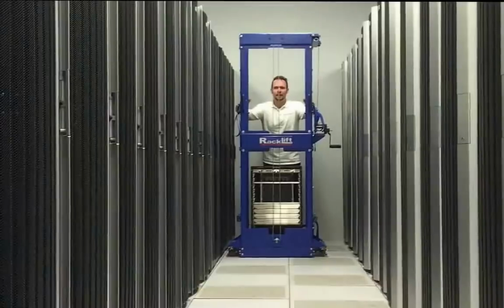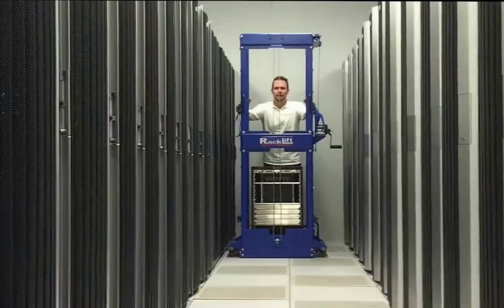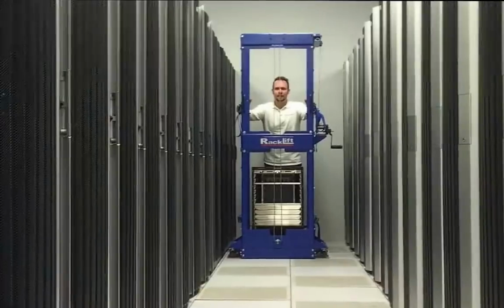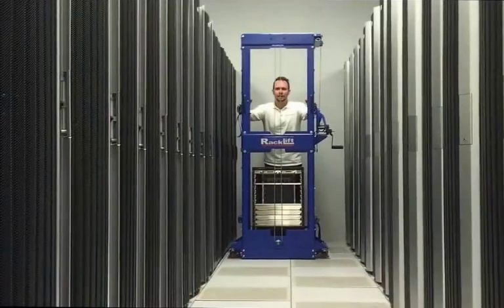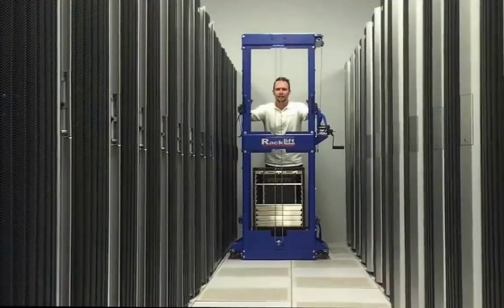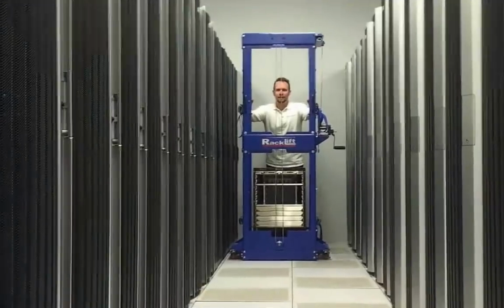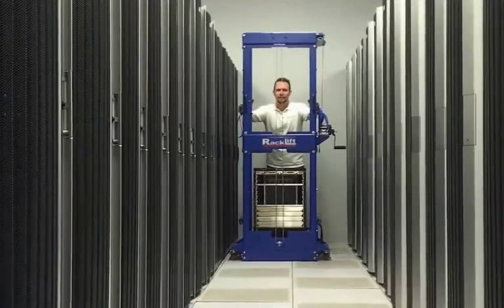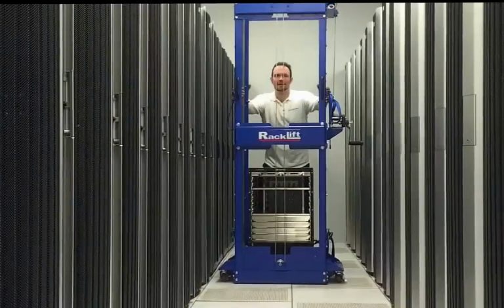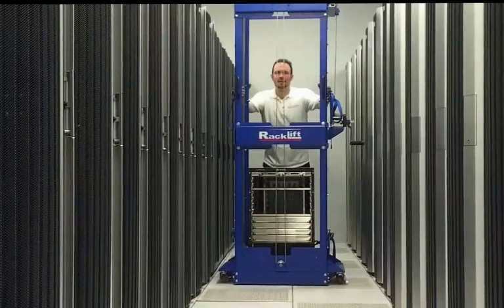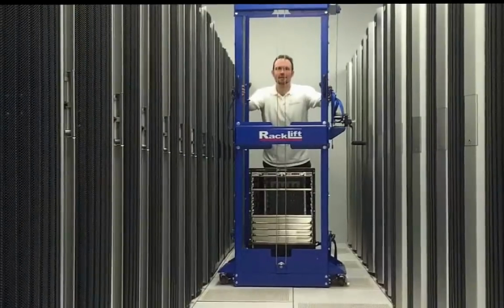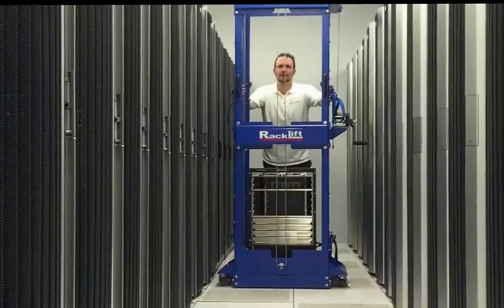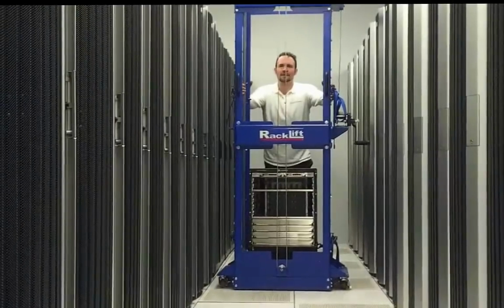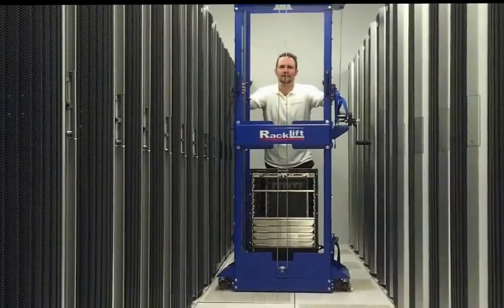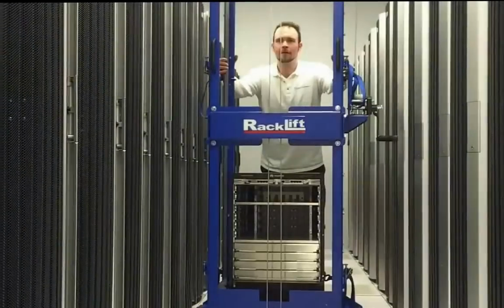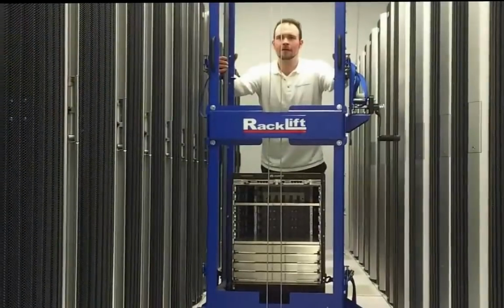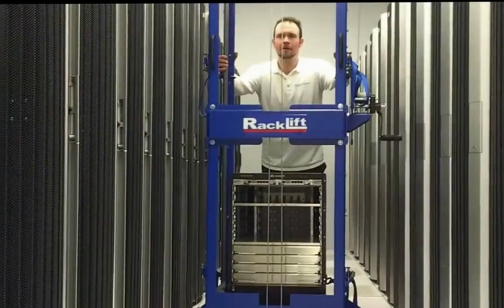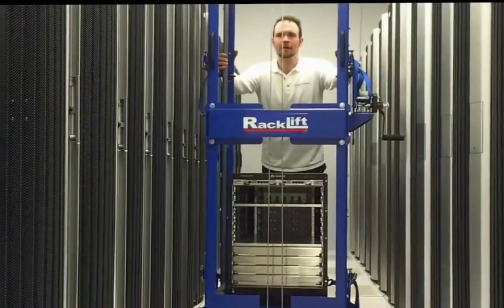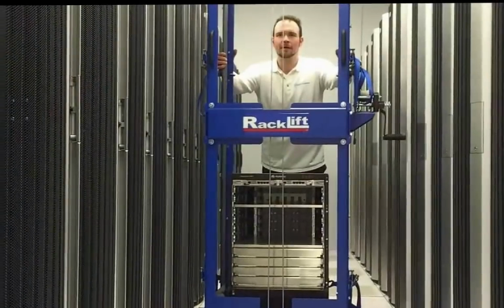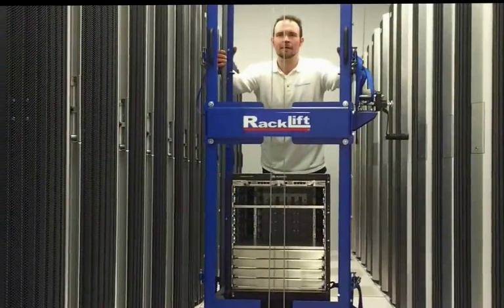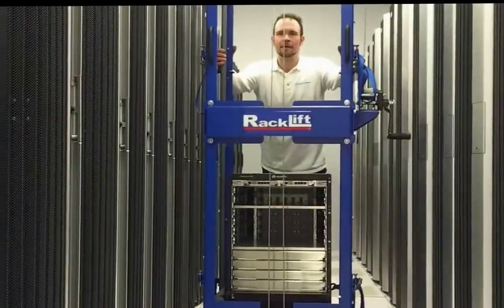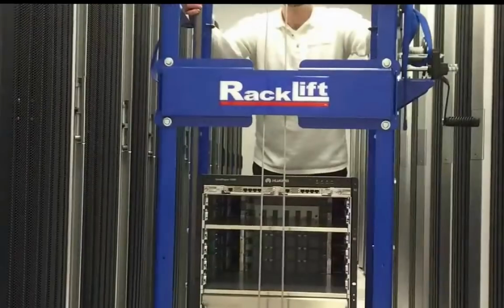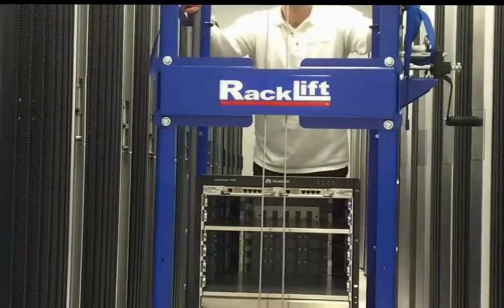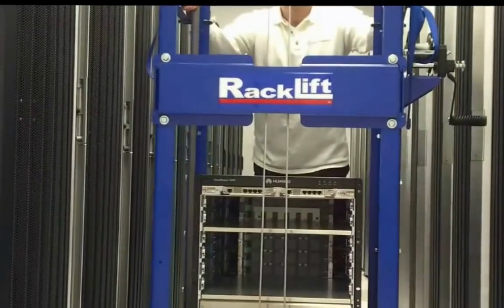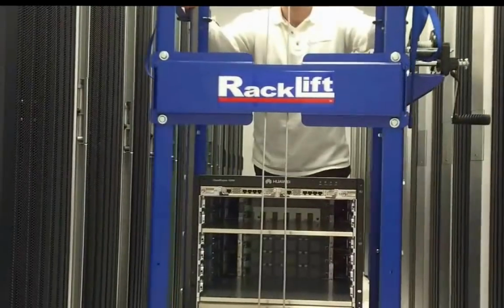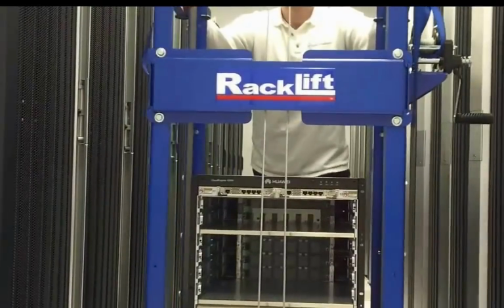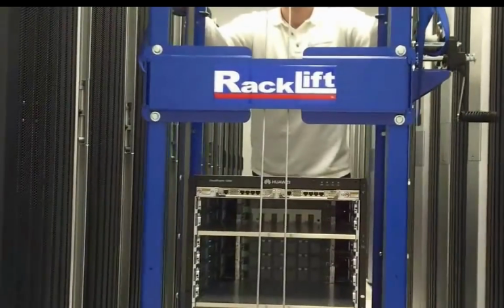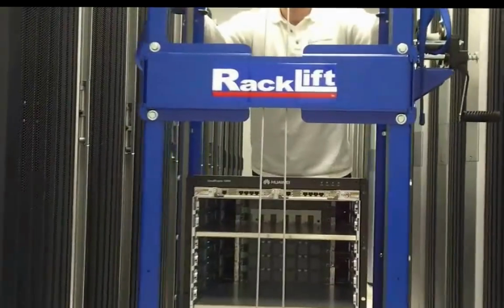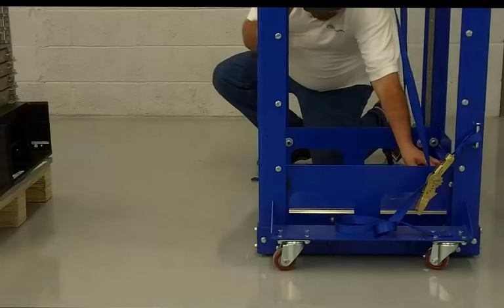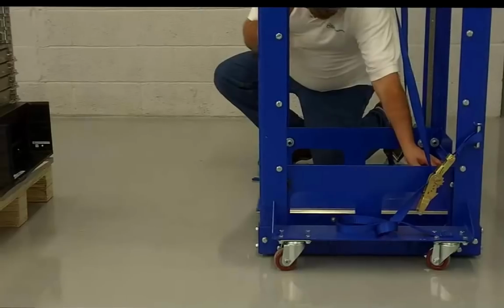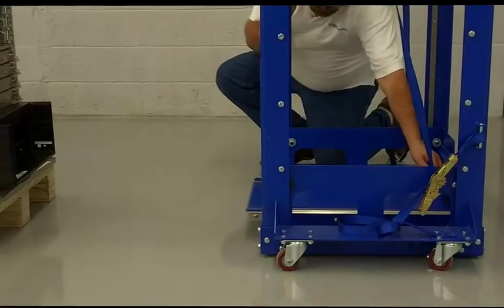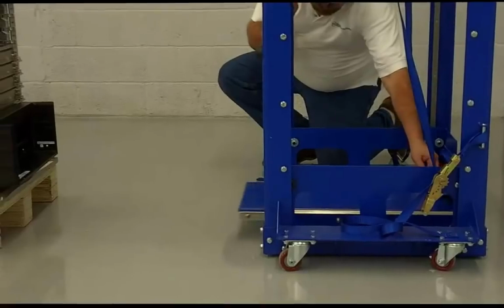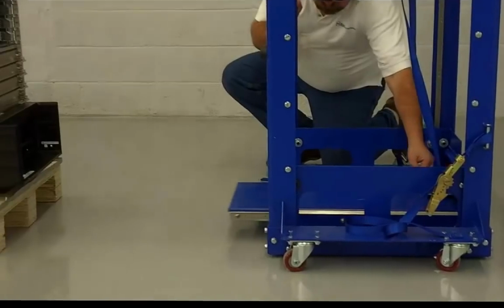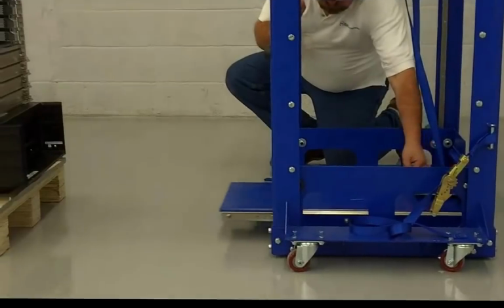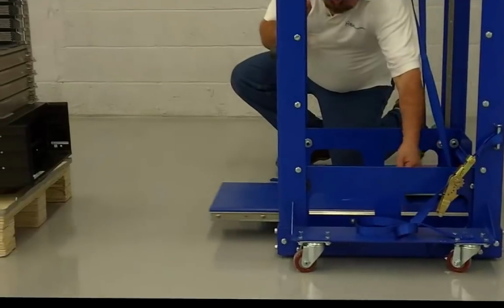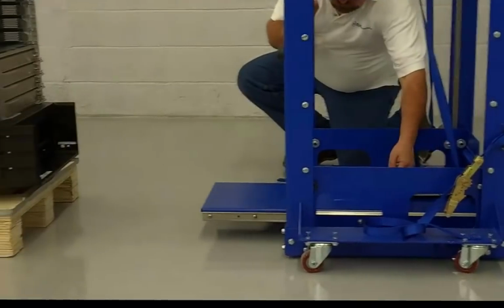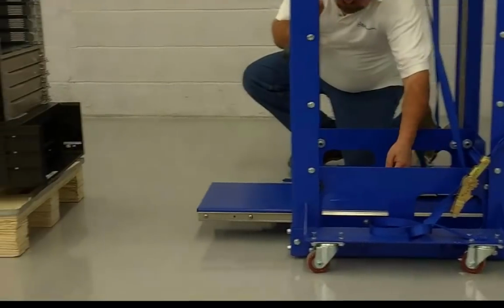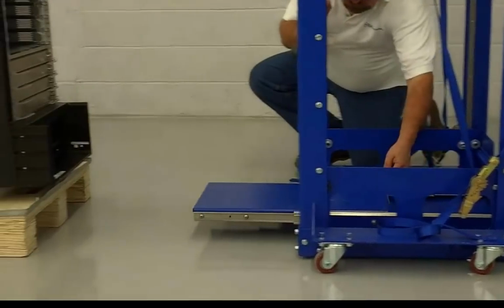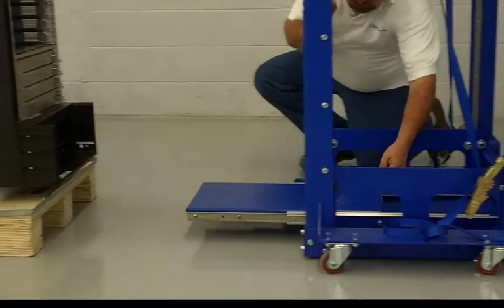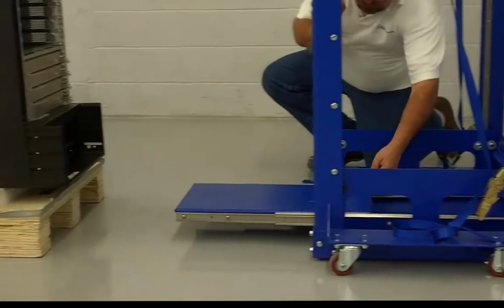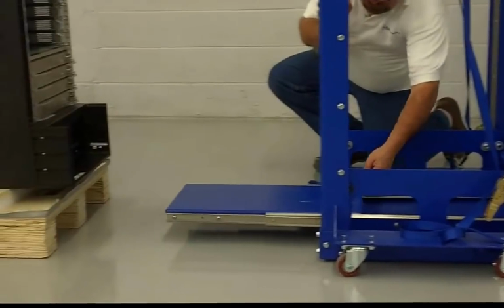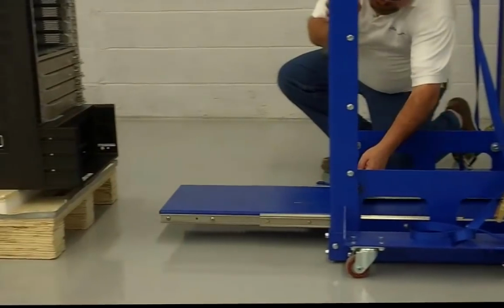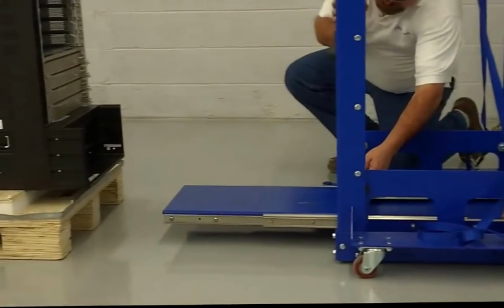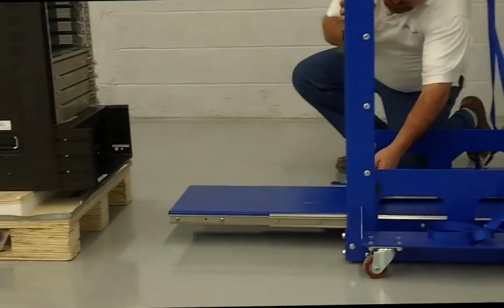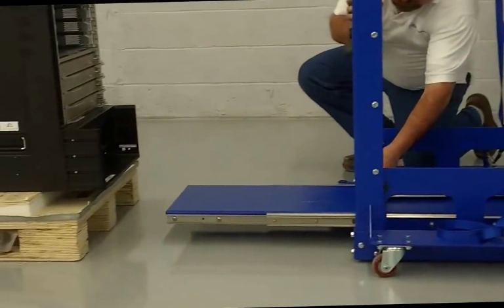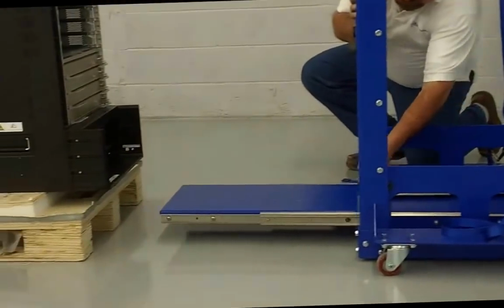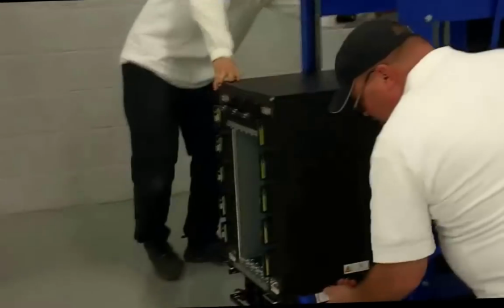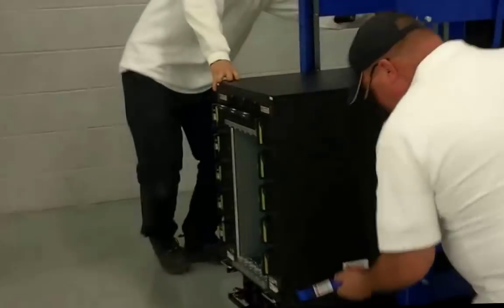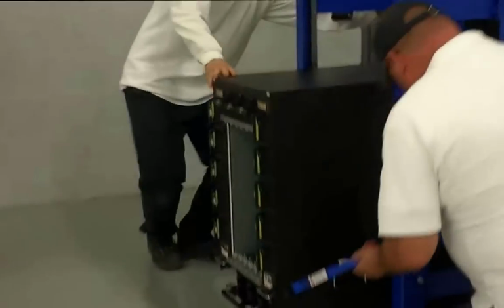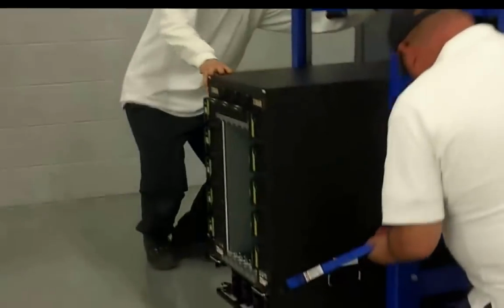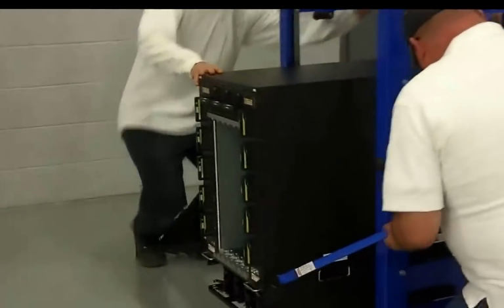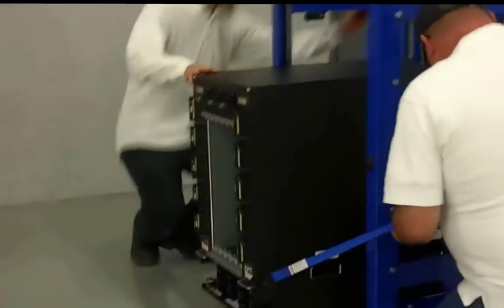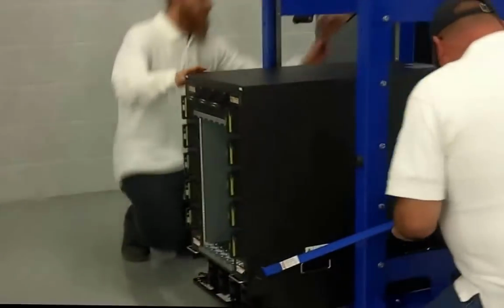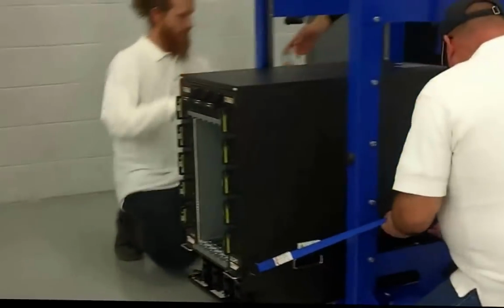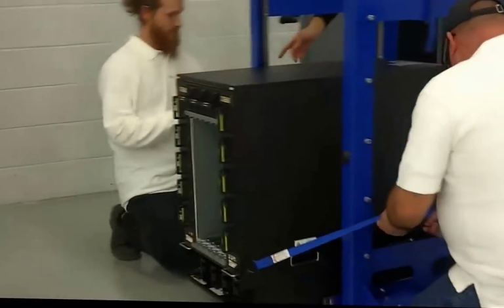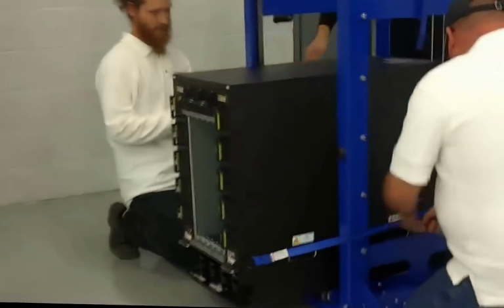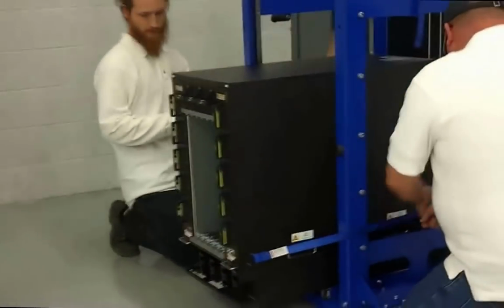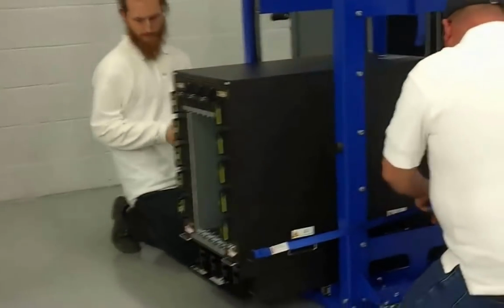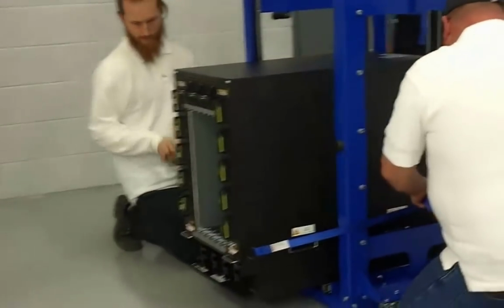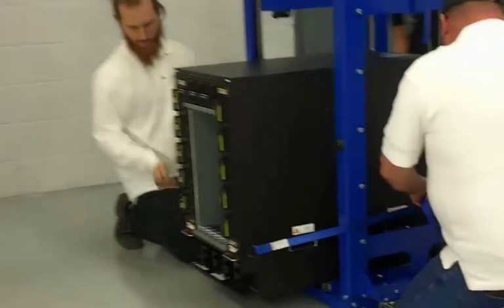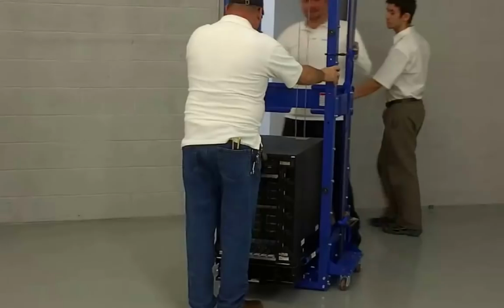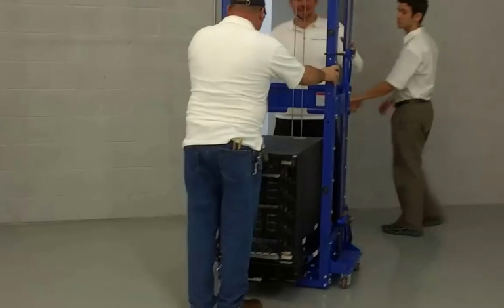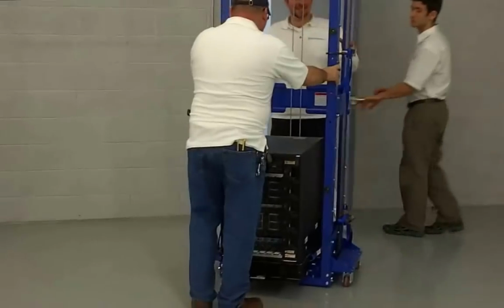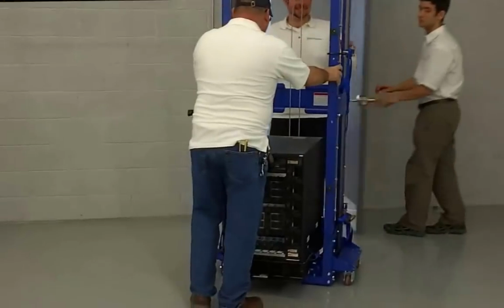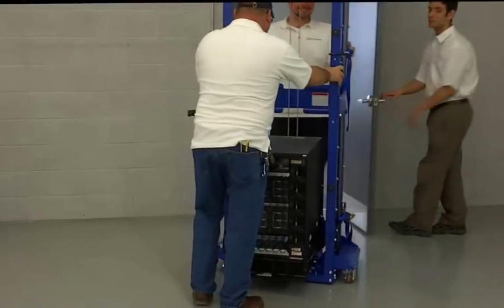How to install and remove an oversized switch using RackLift. Strap the load for stability.